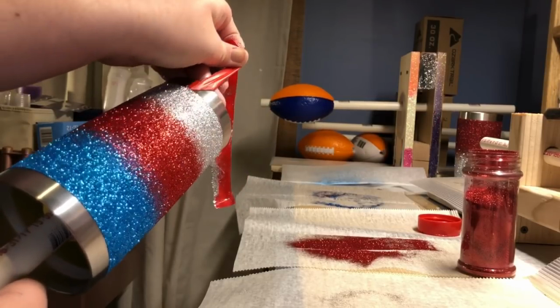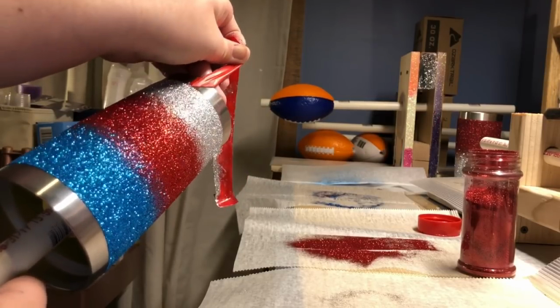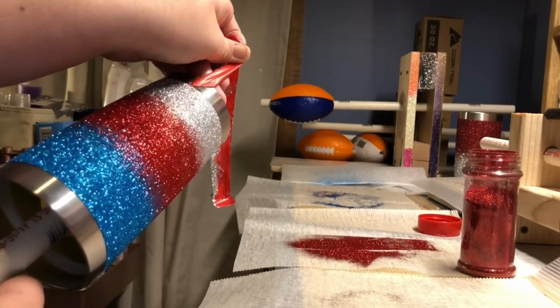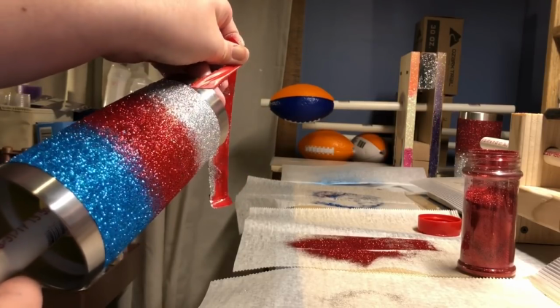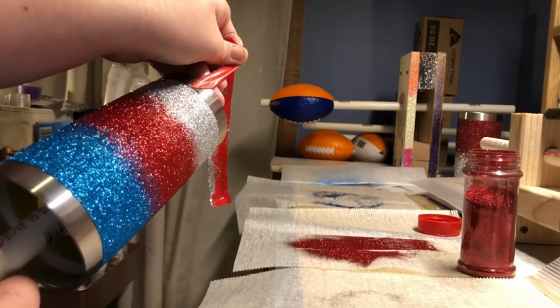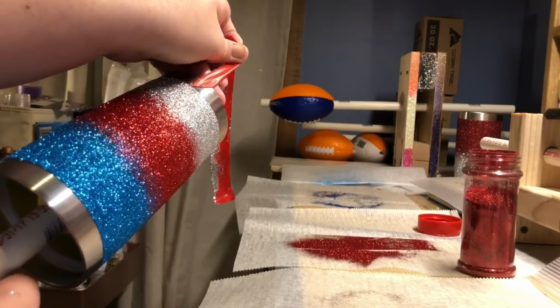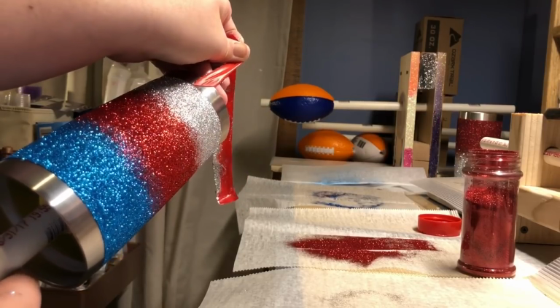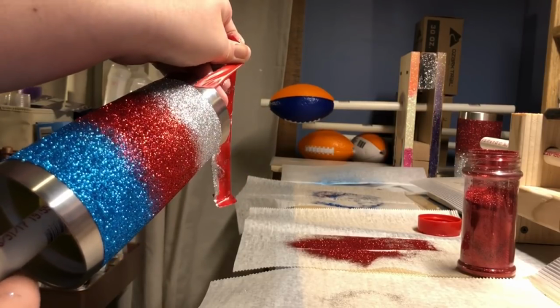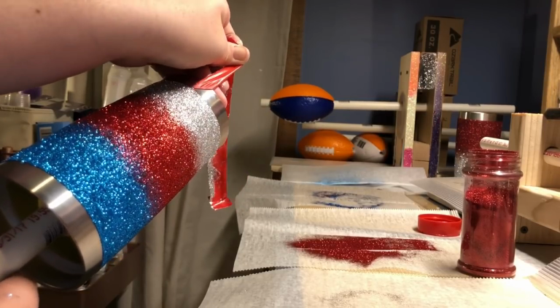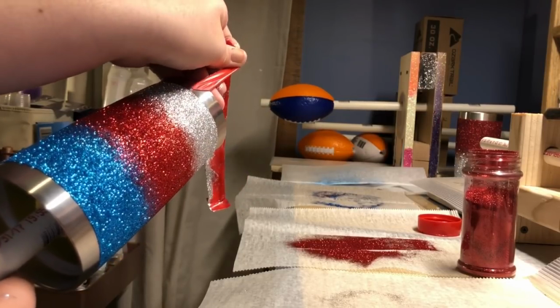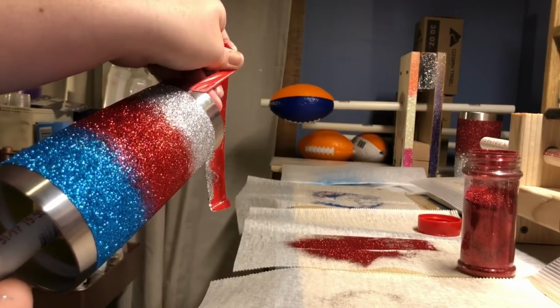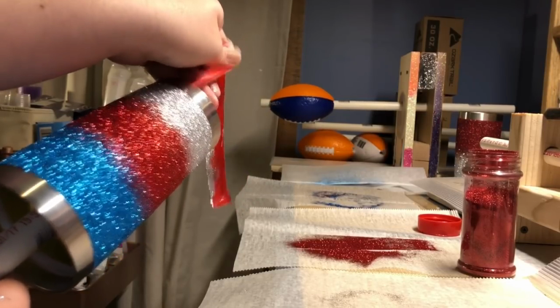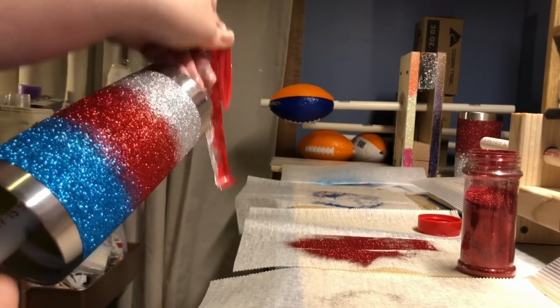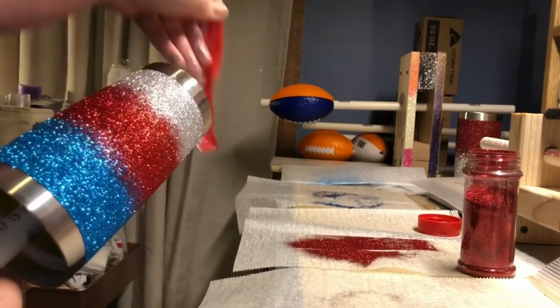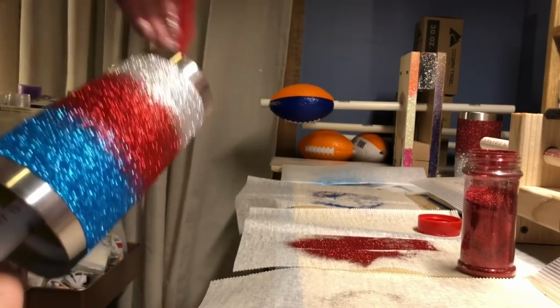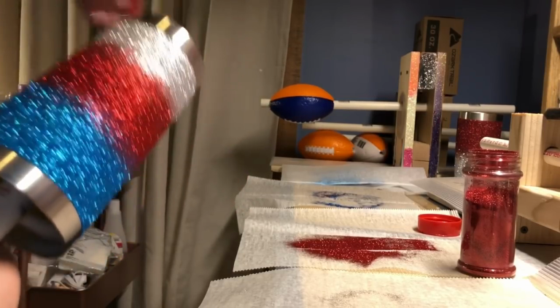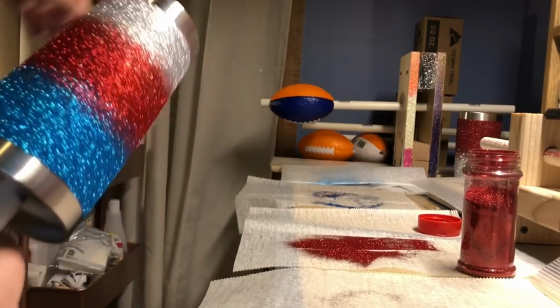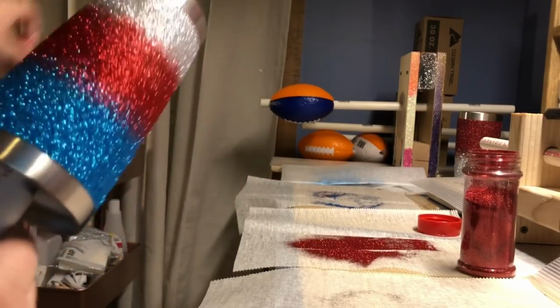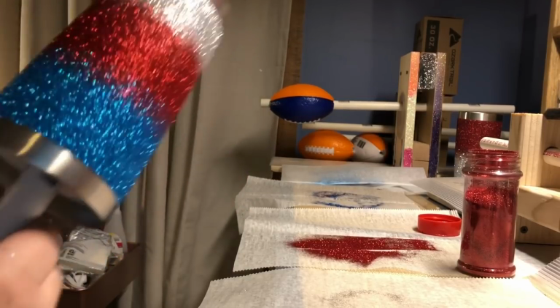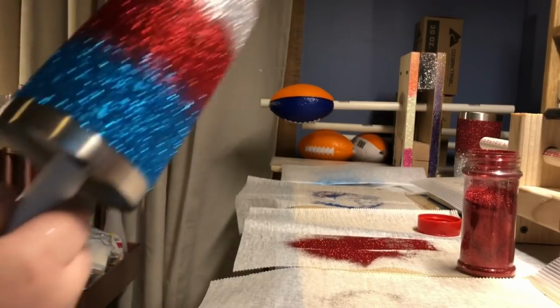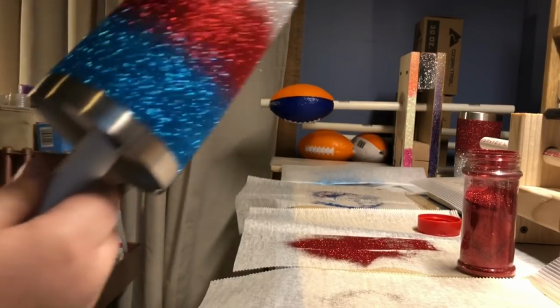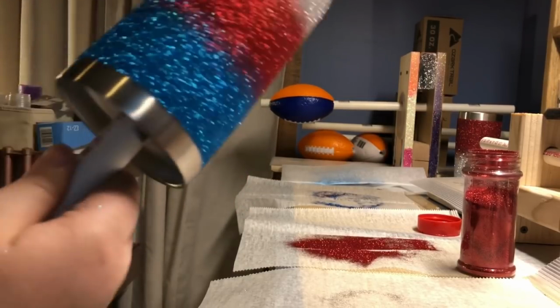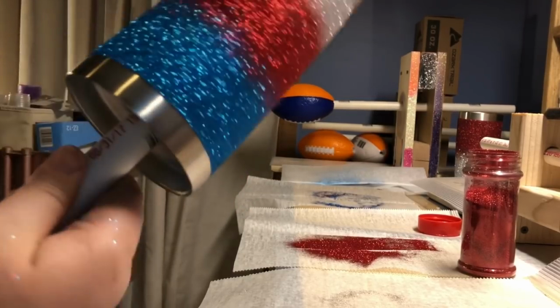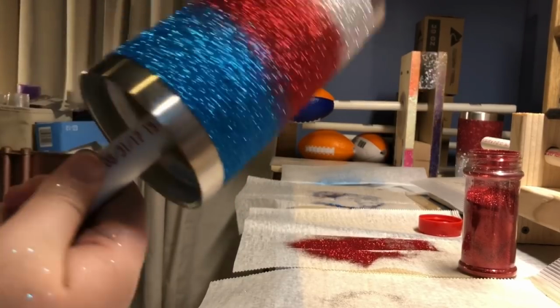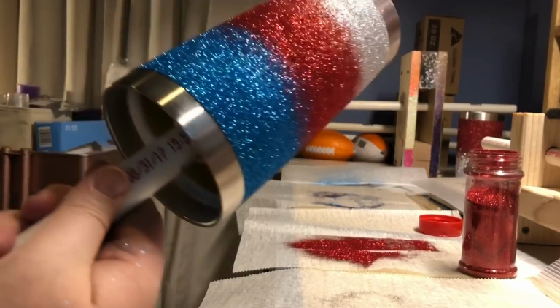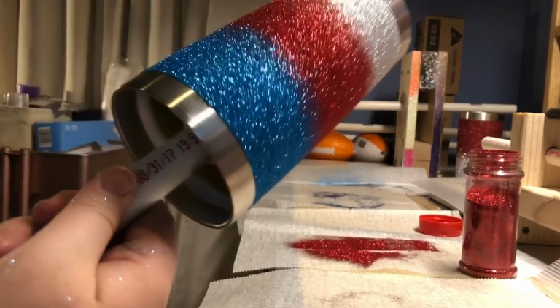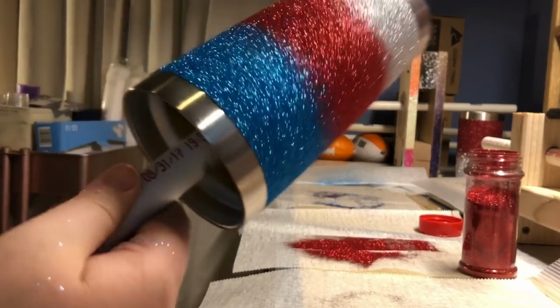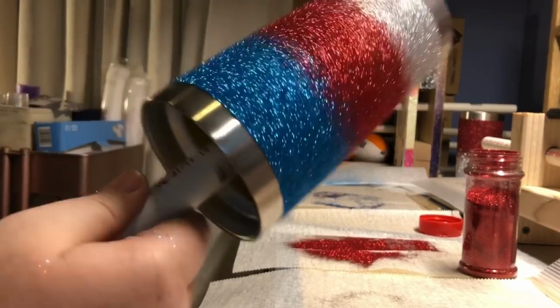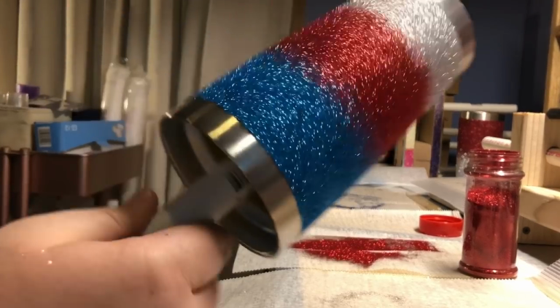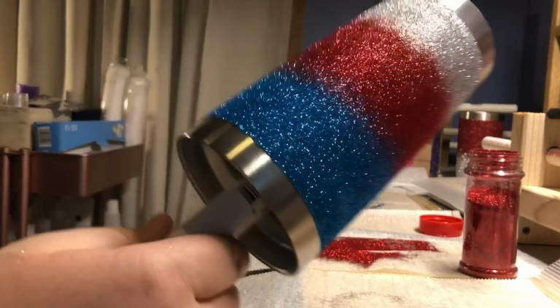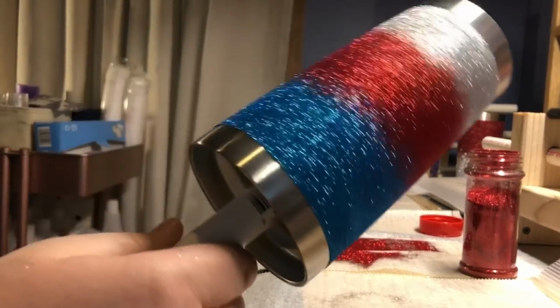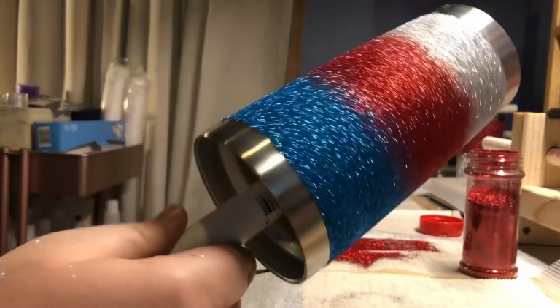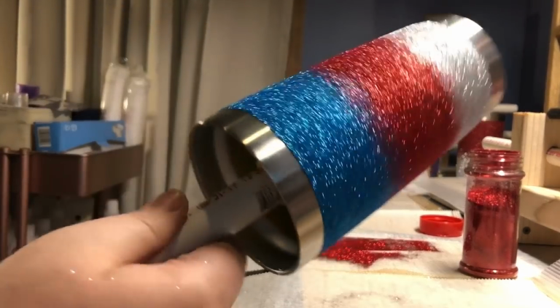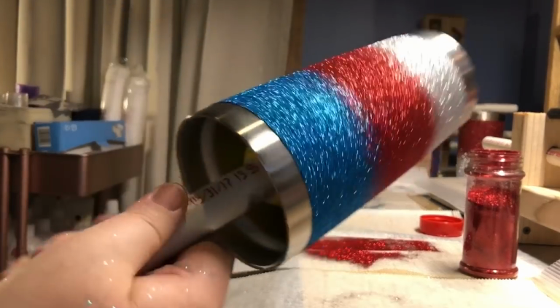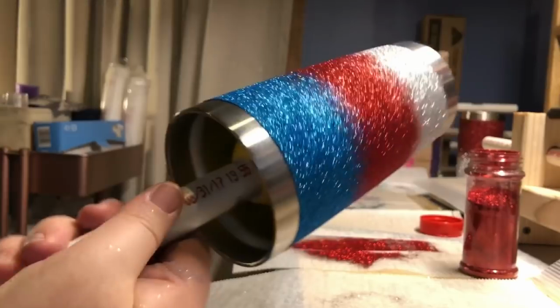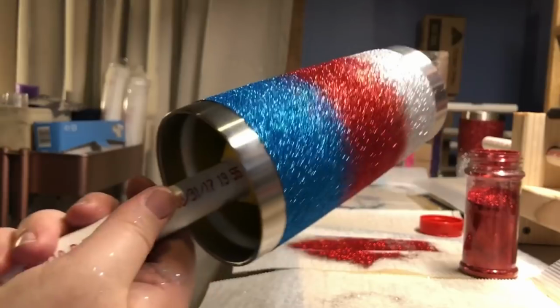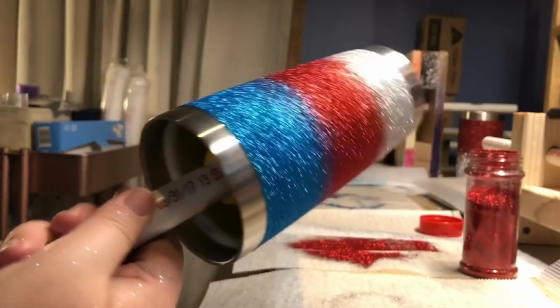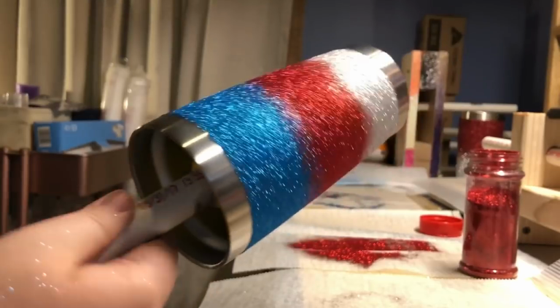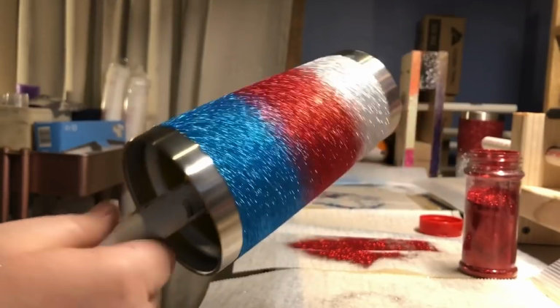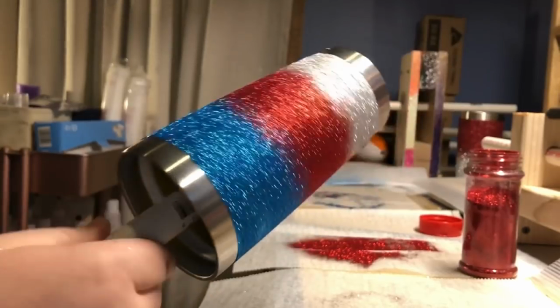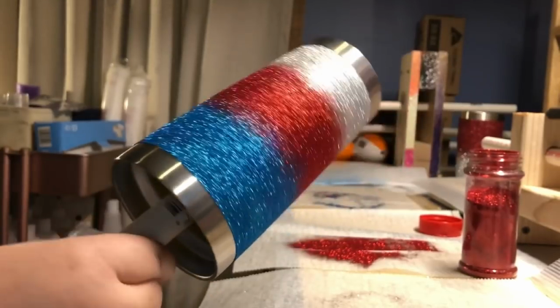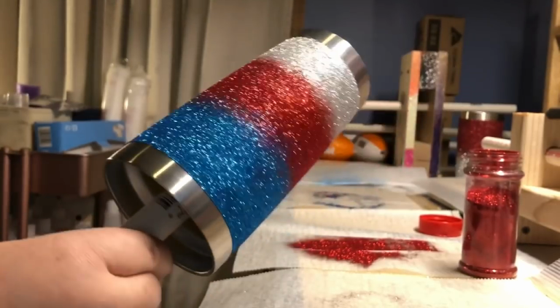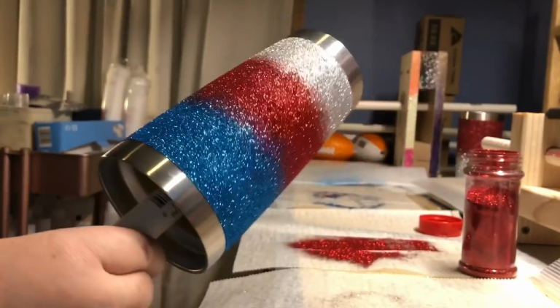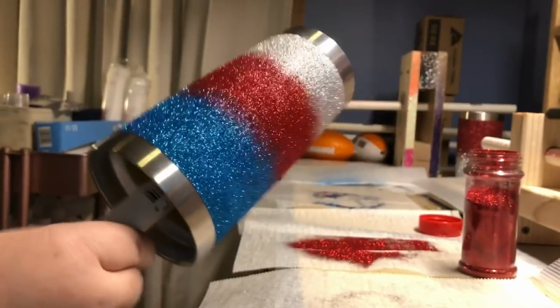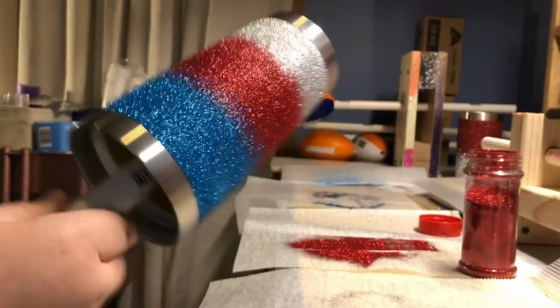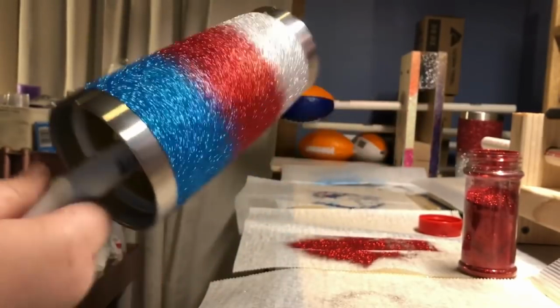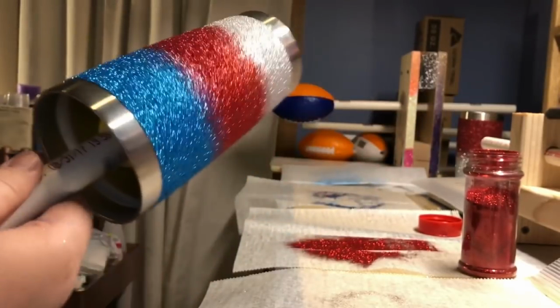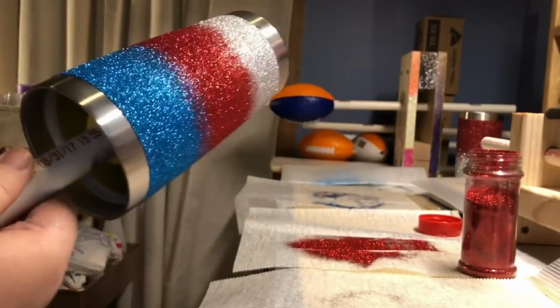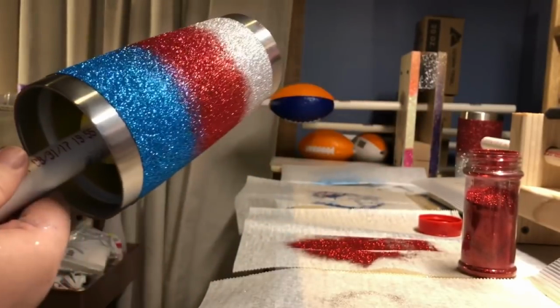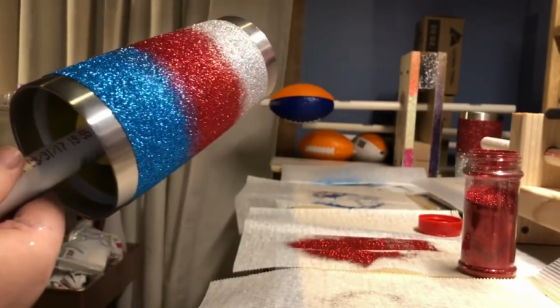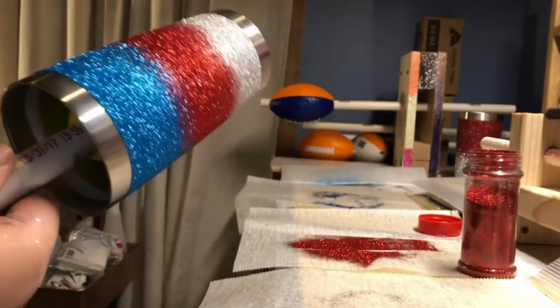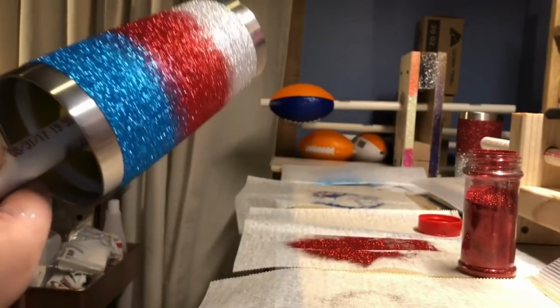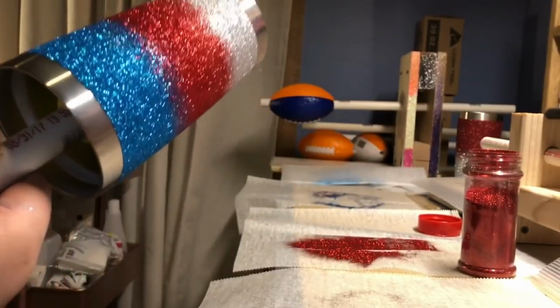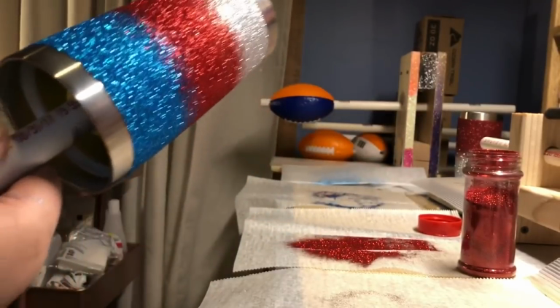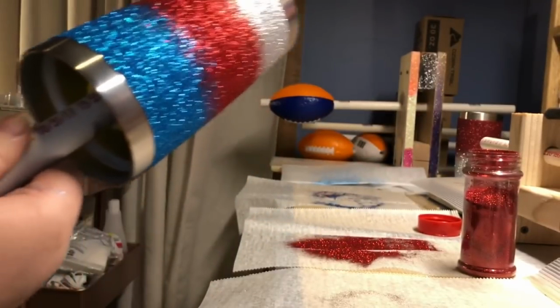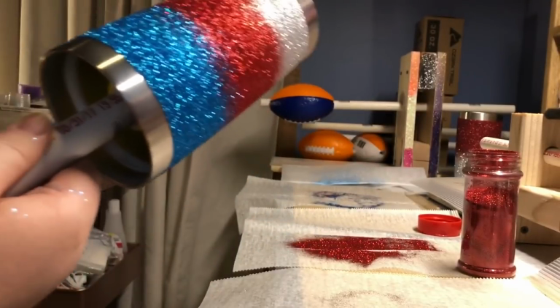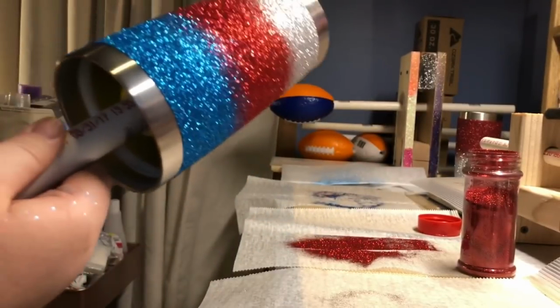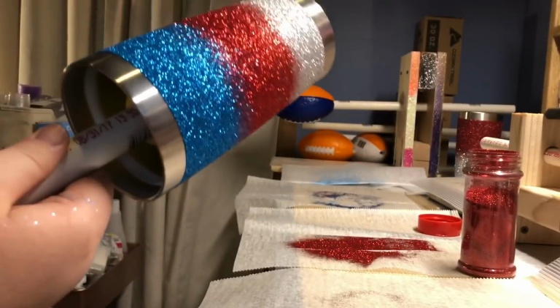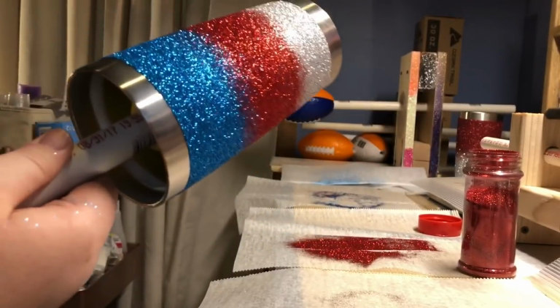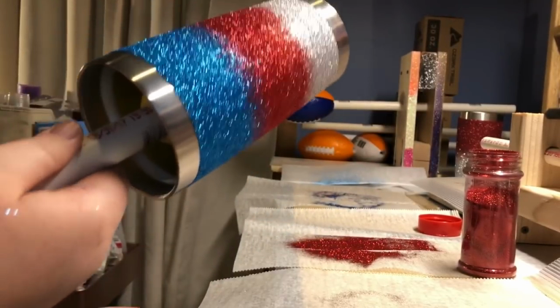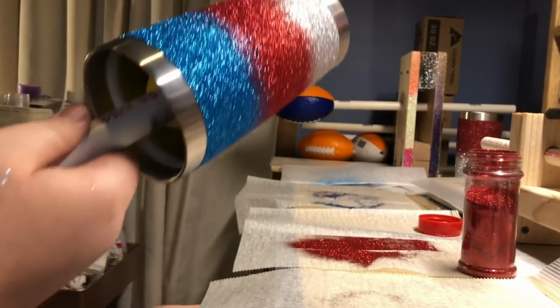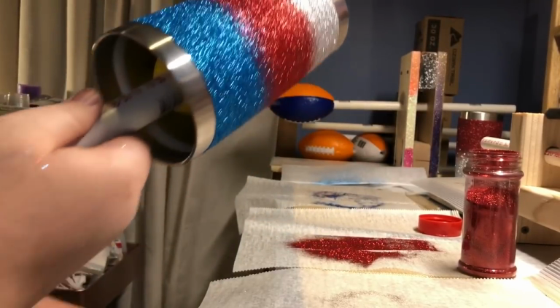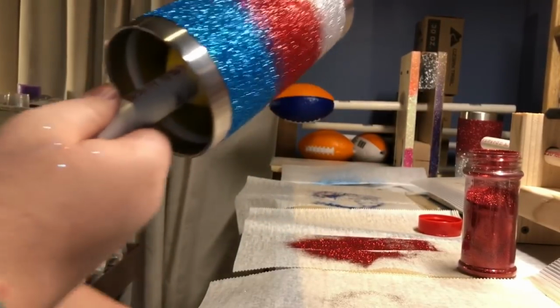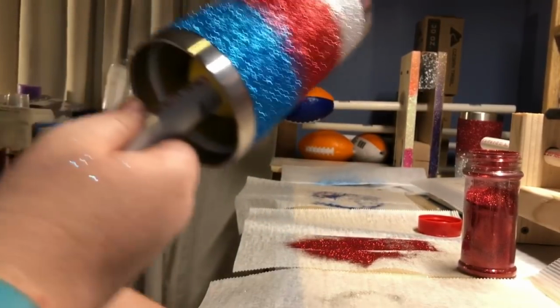If you do have any Mod Podge that got under your tape, you can just take some acetone and a hard brush and wipe that off.